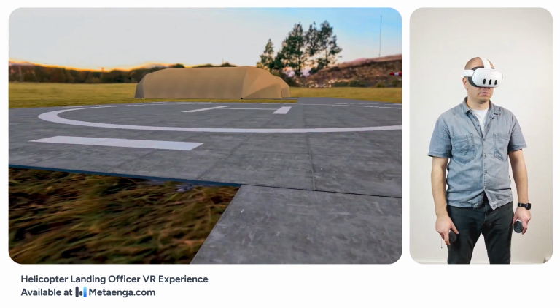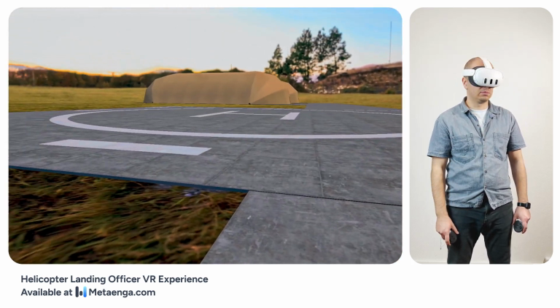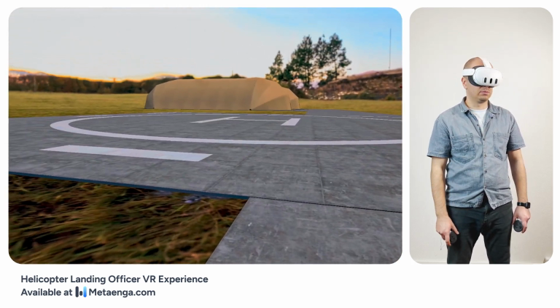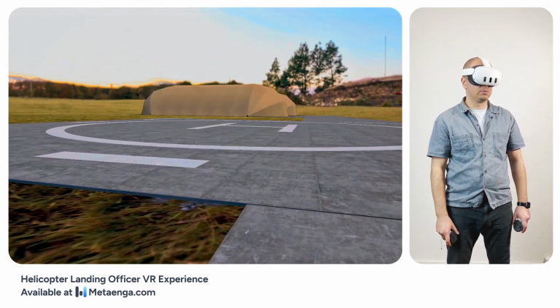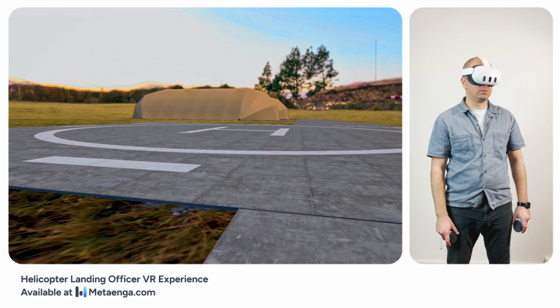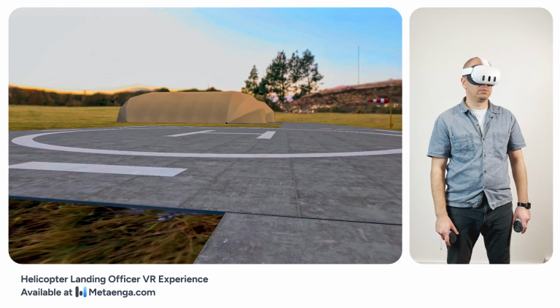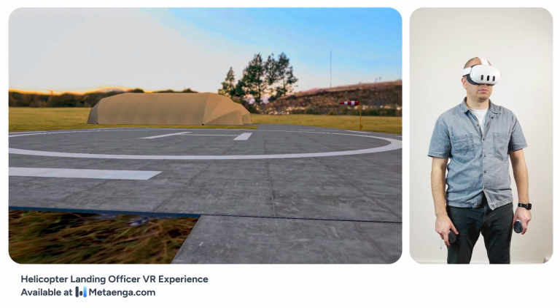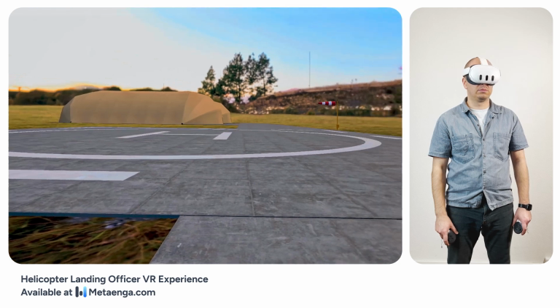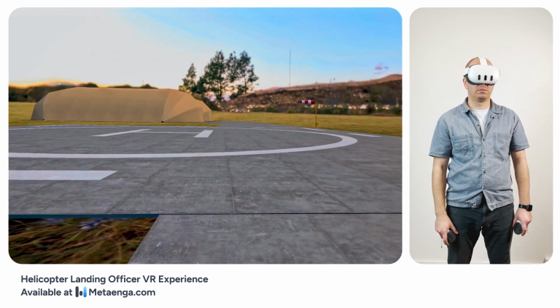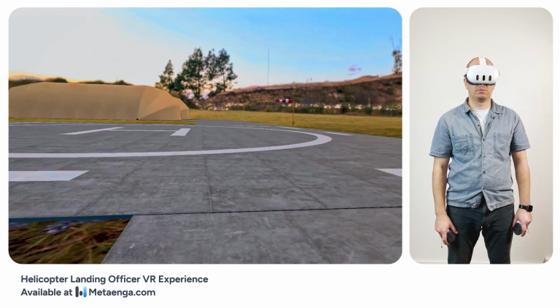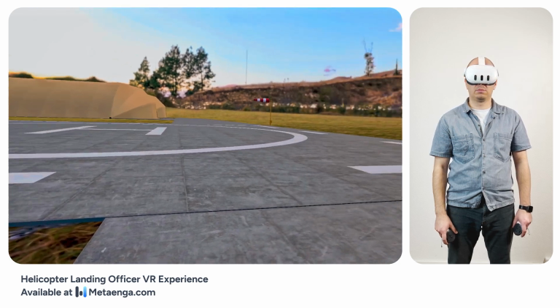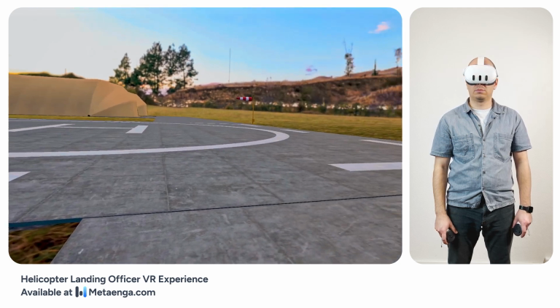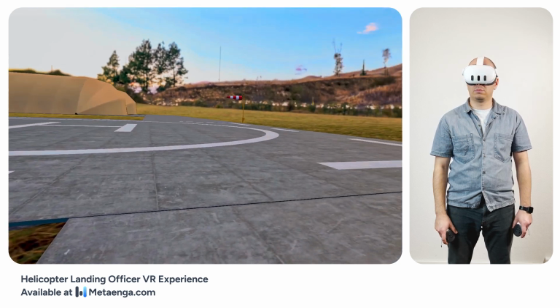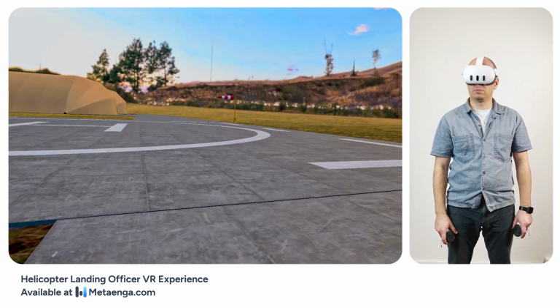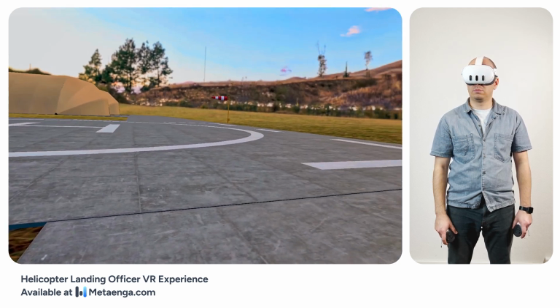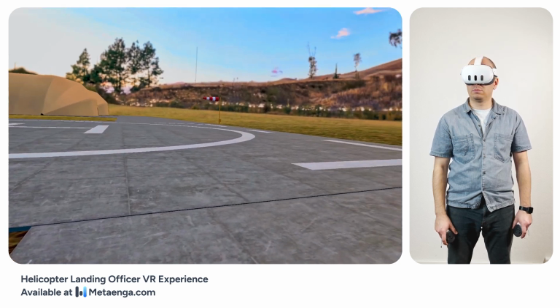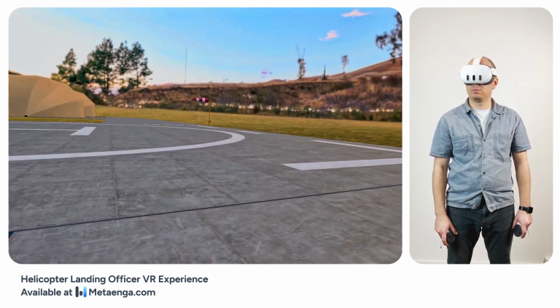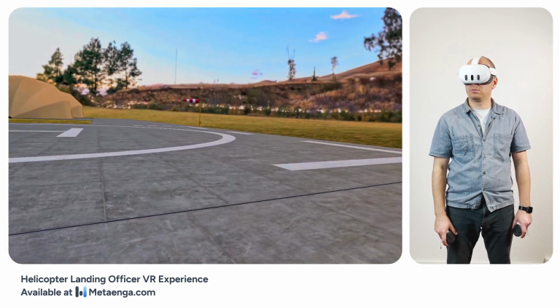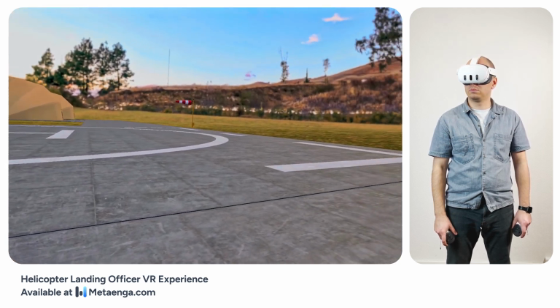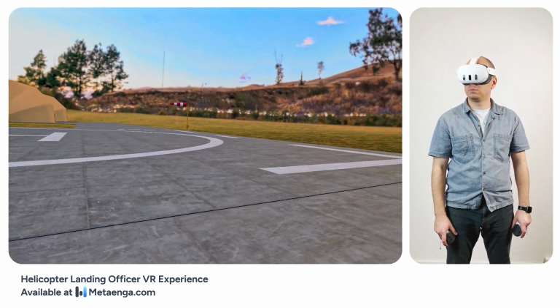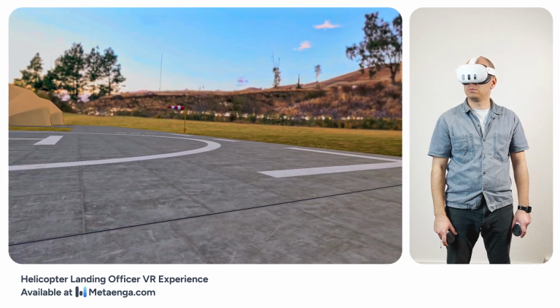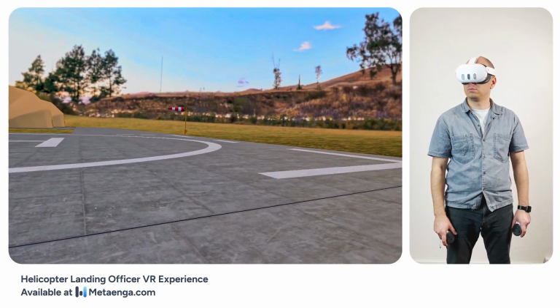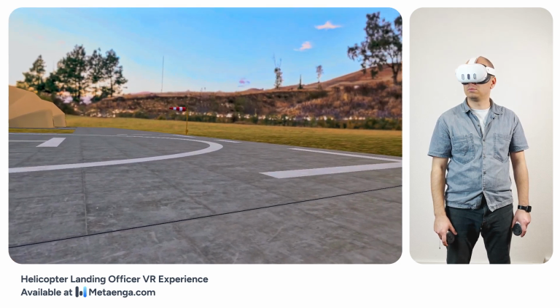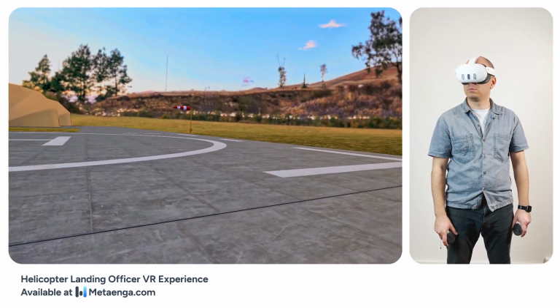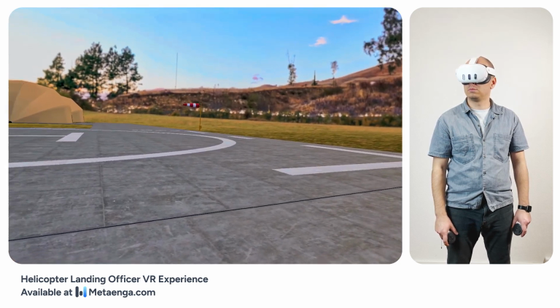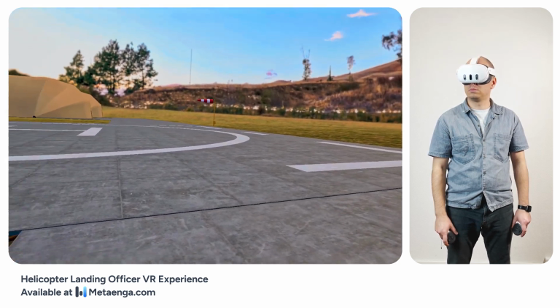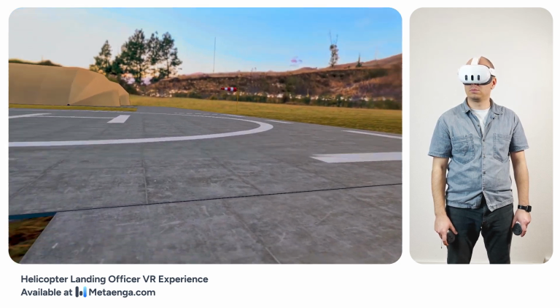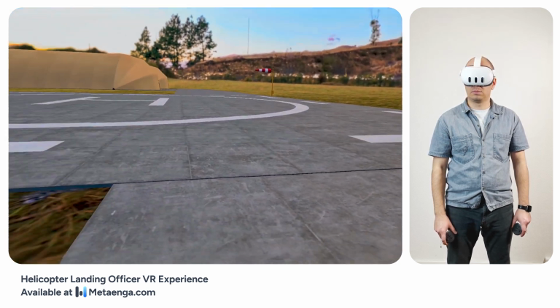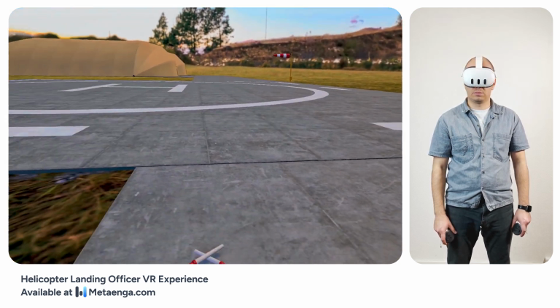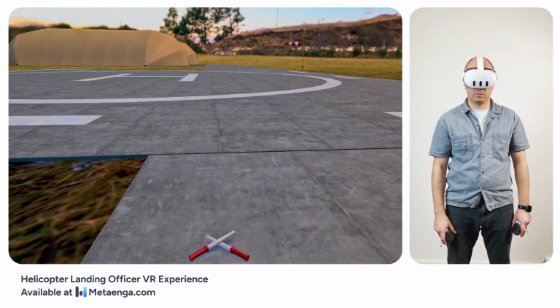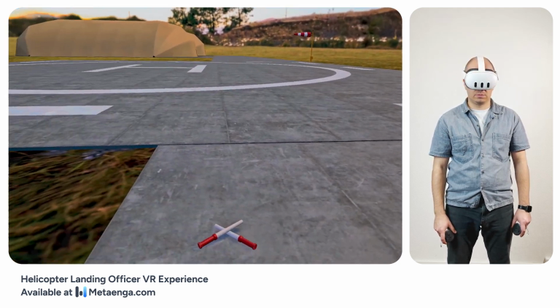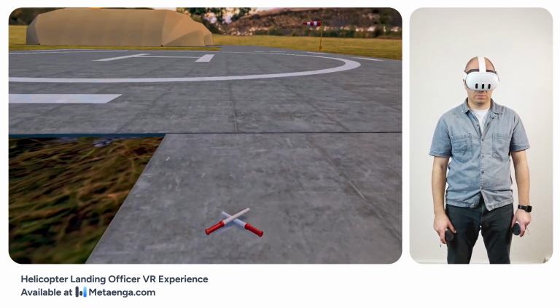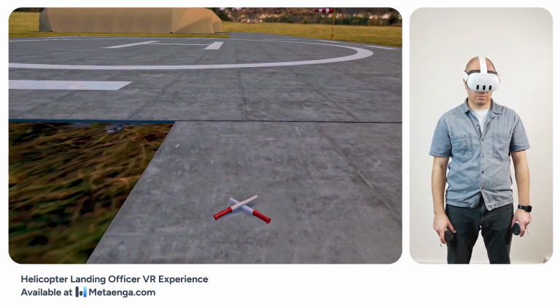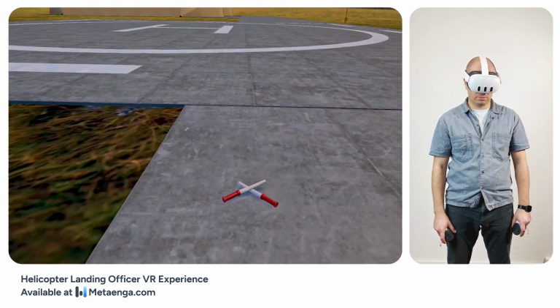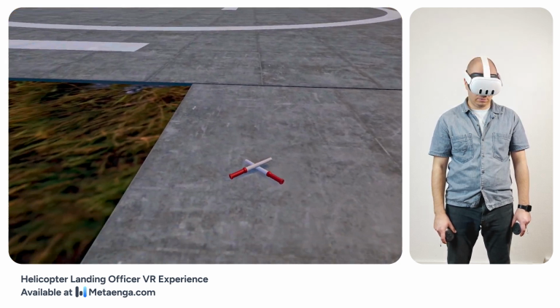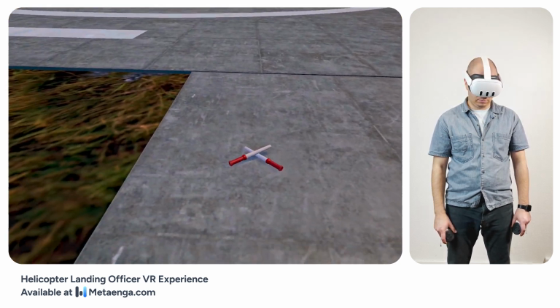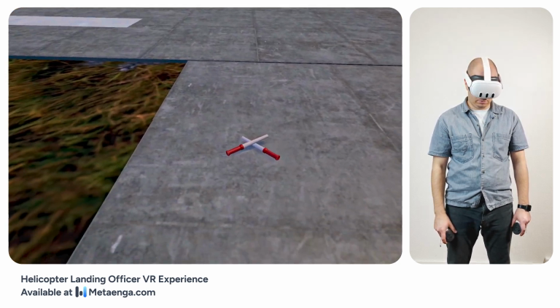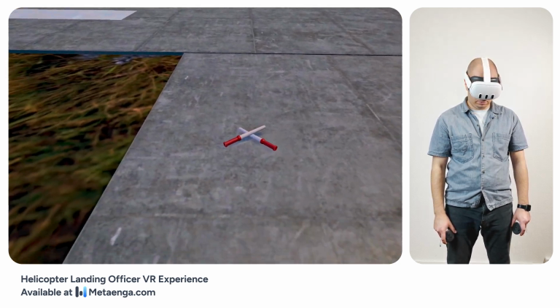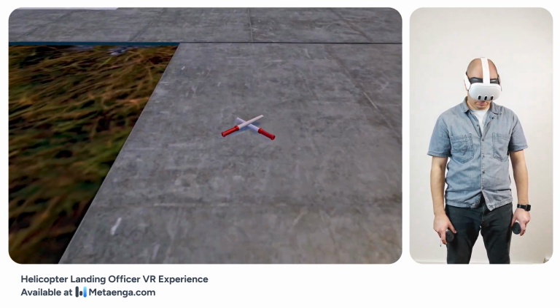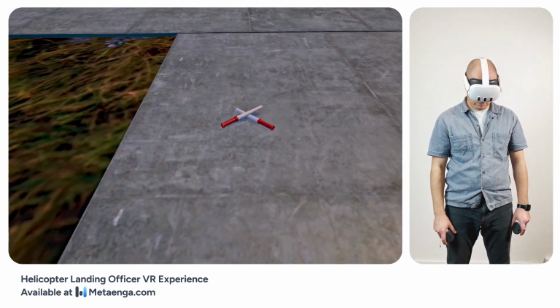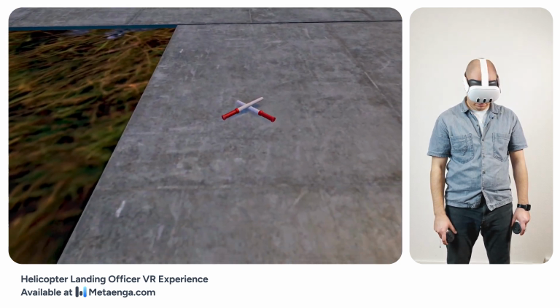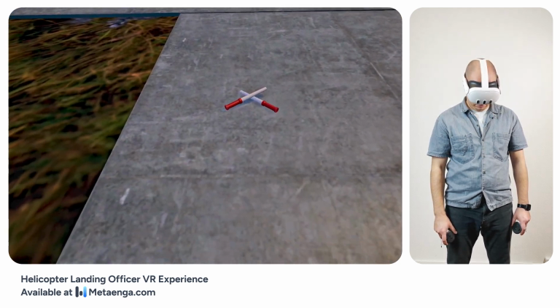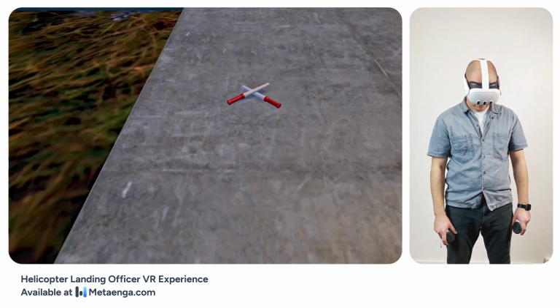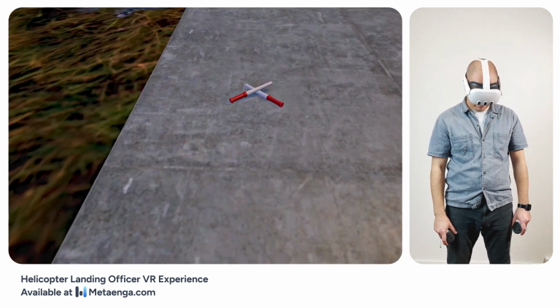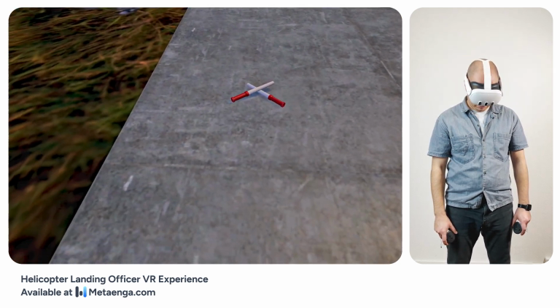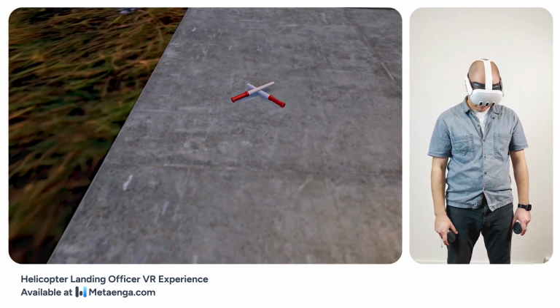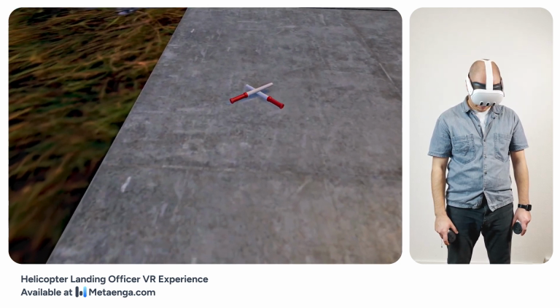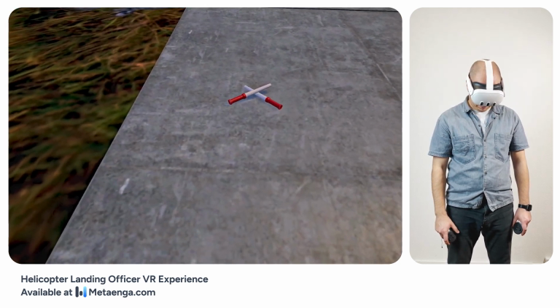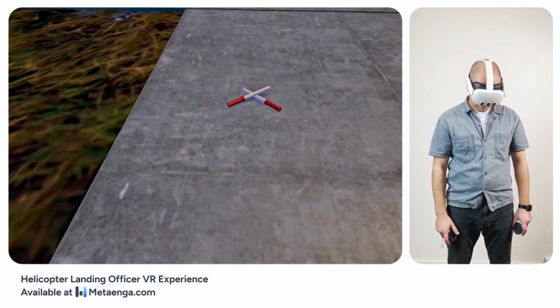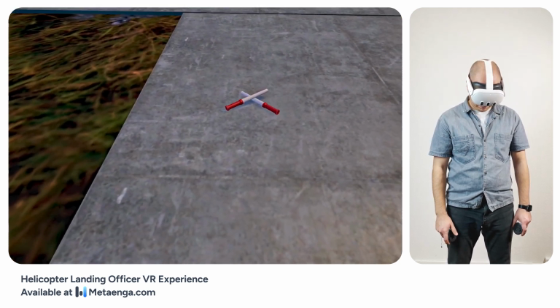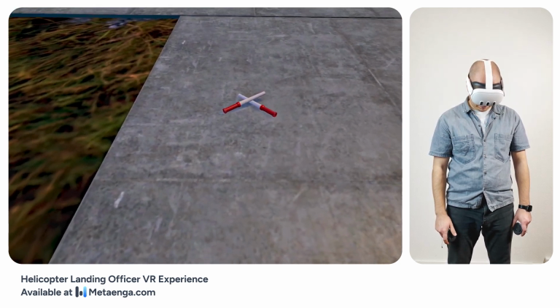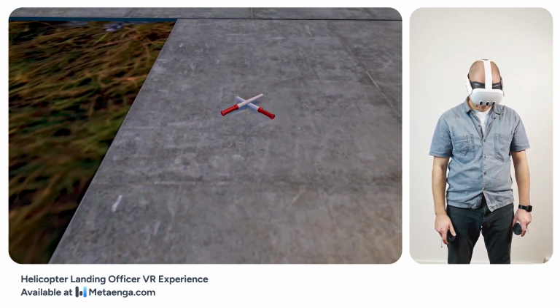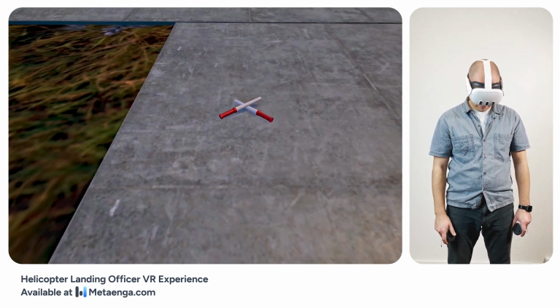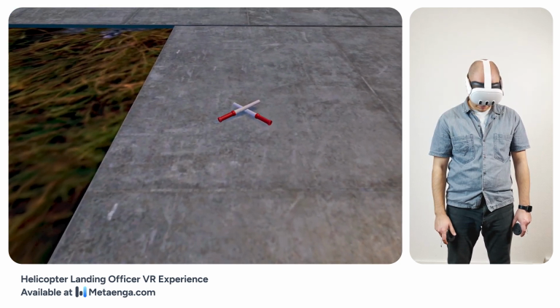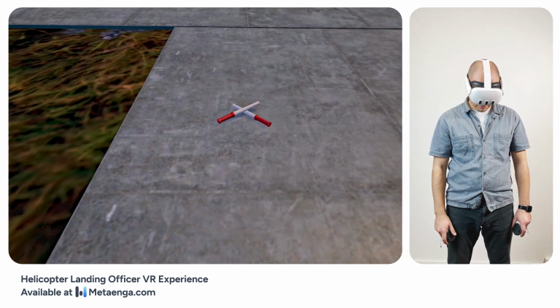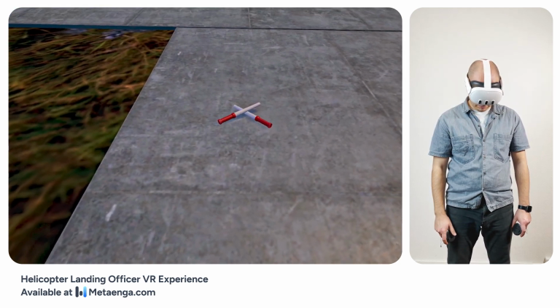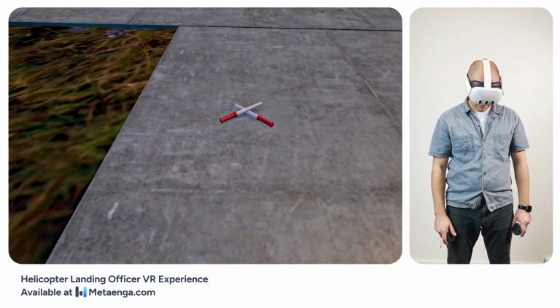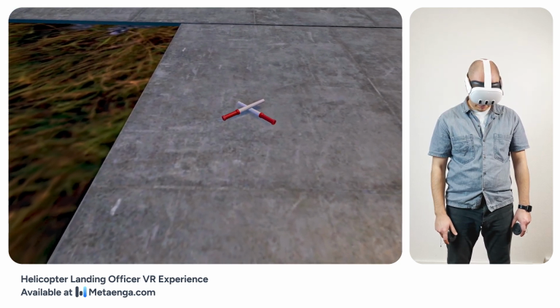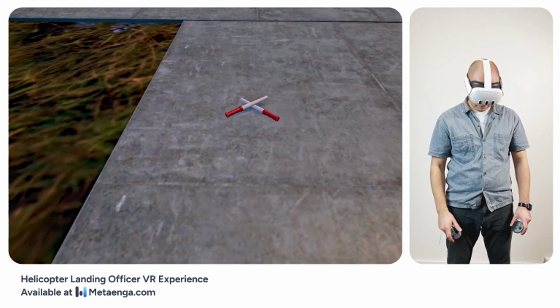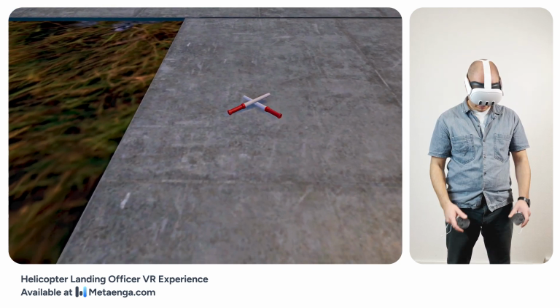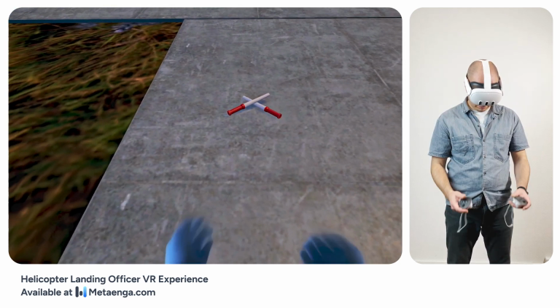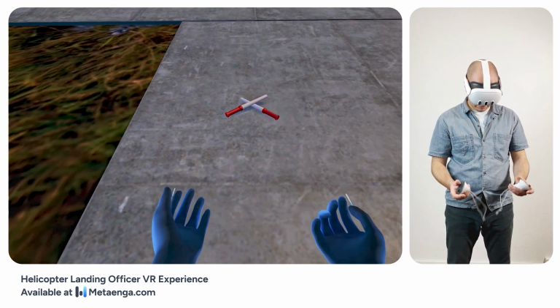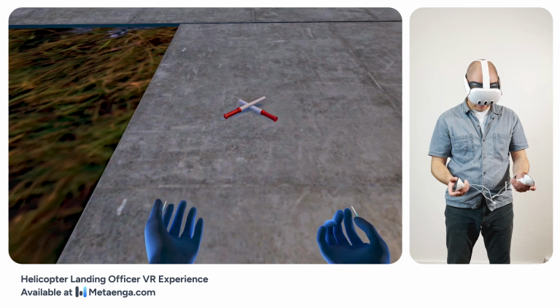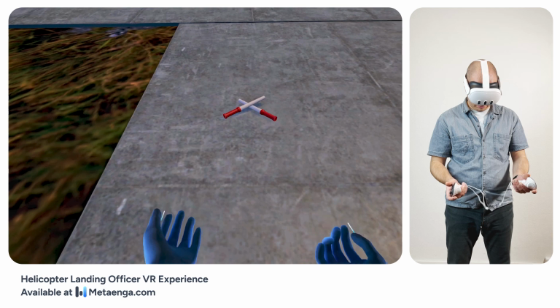Understood. I will maintain a safe distance. Can you grab those wands for me so I can see you better? Sure, no problem.